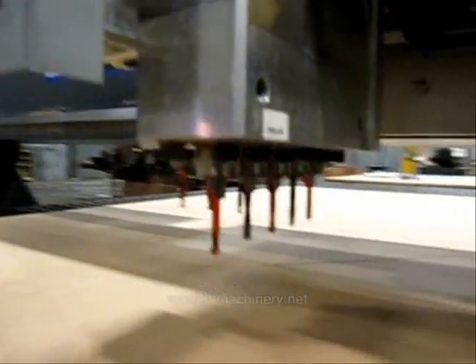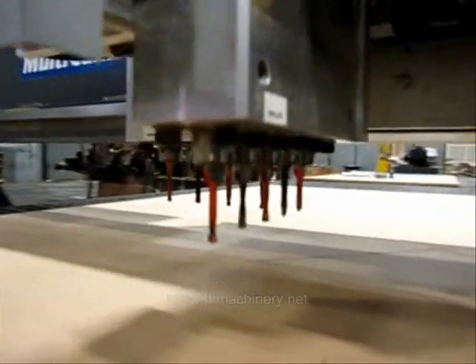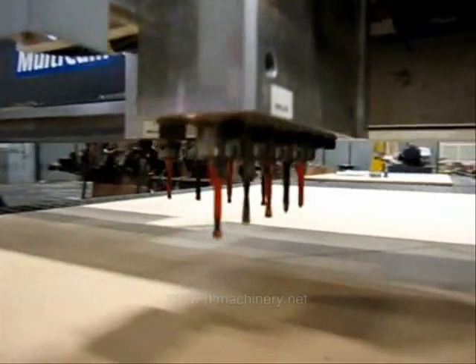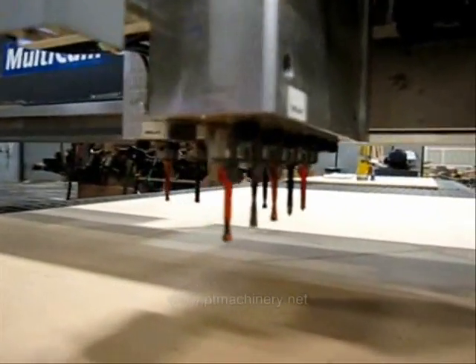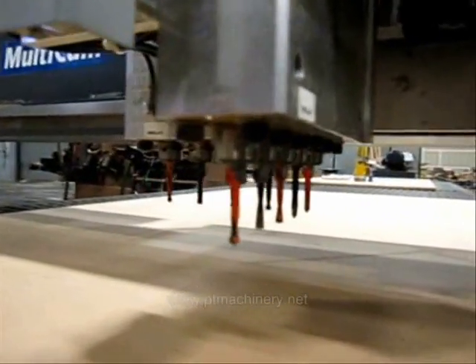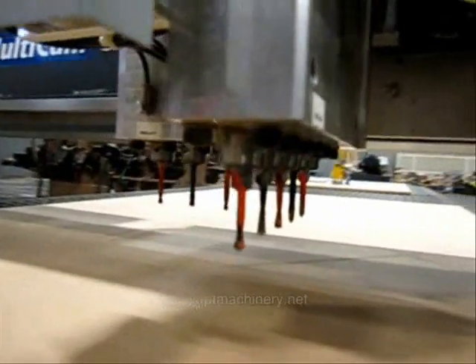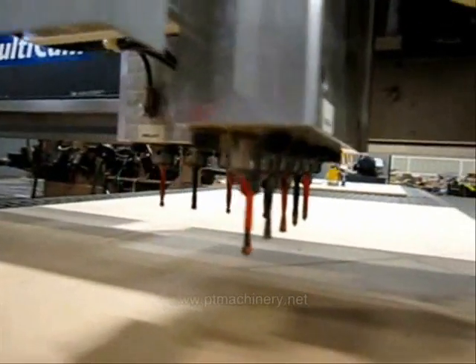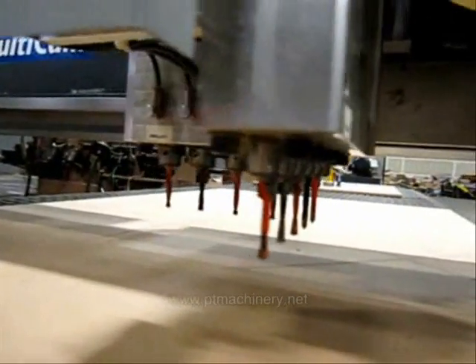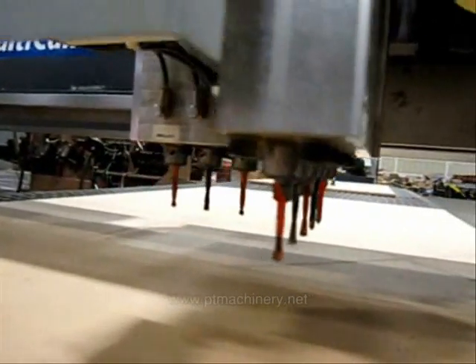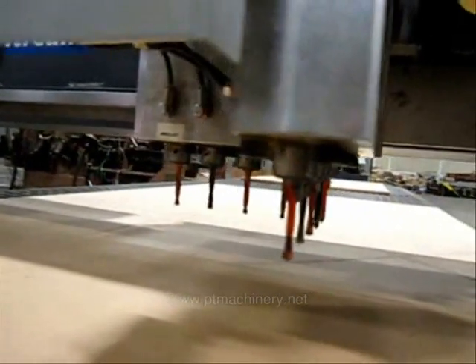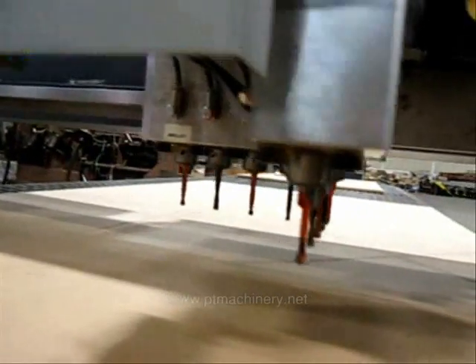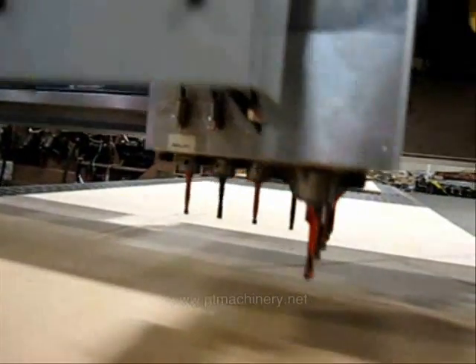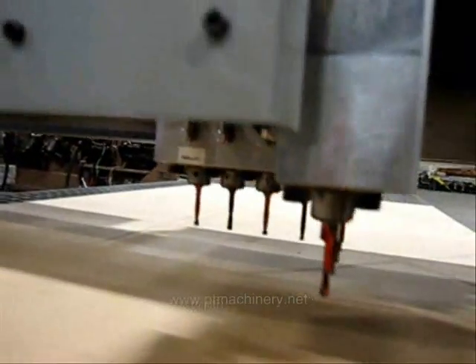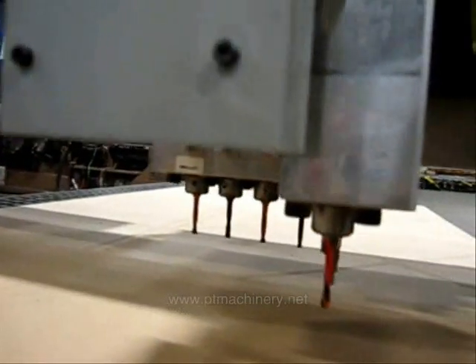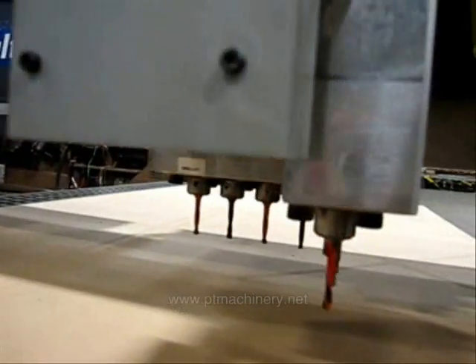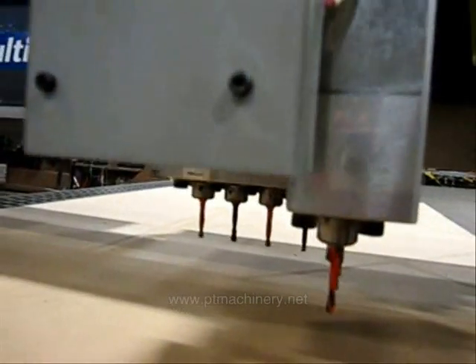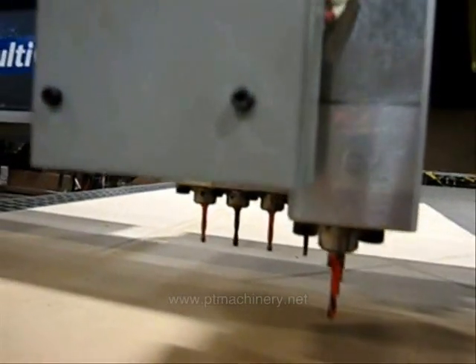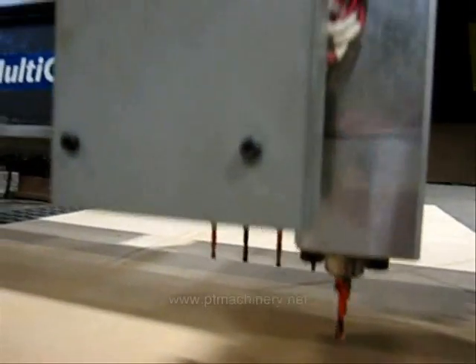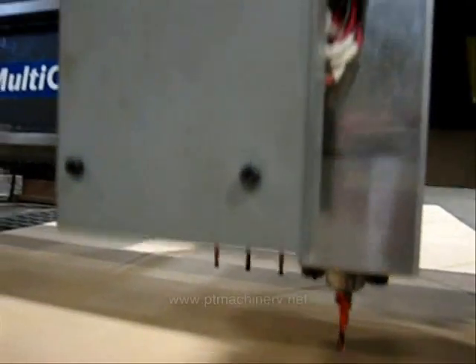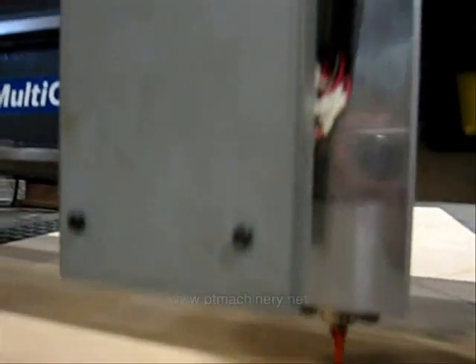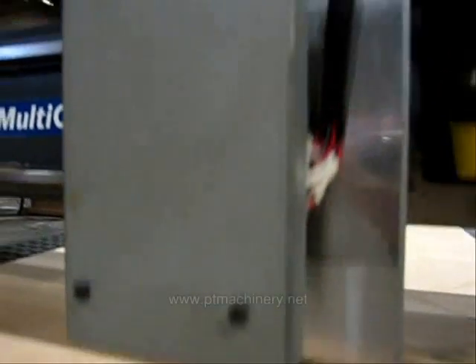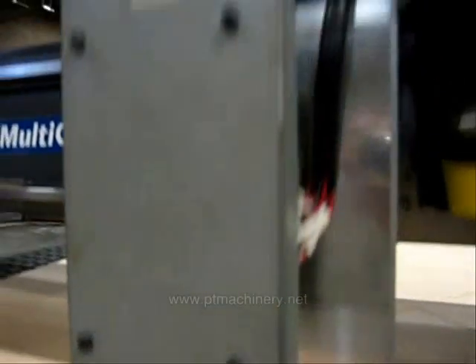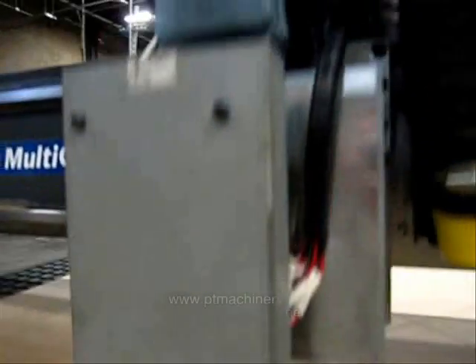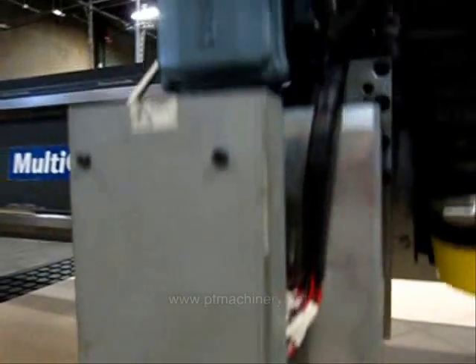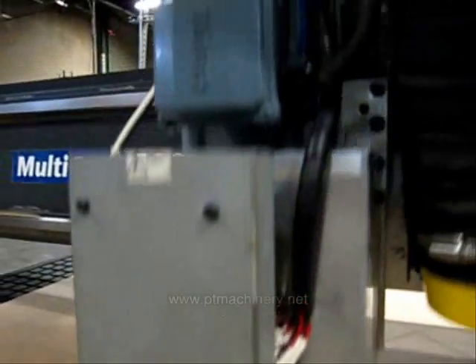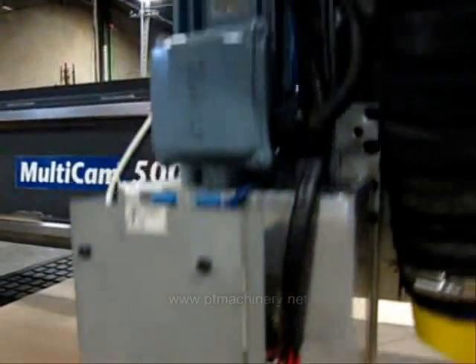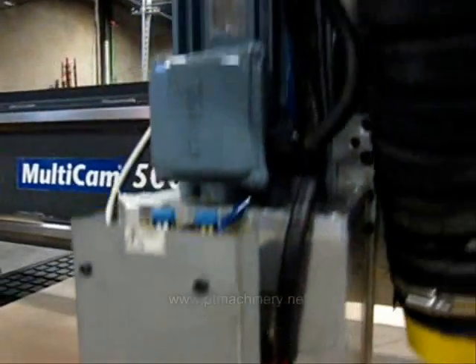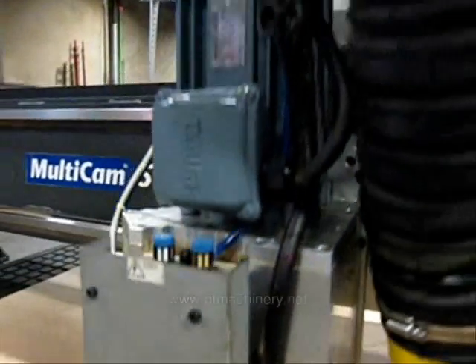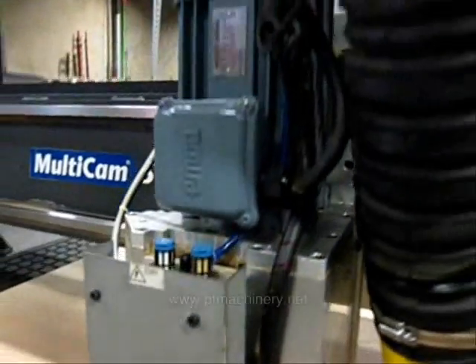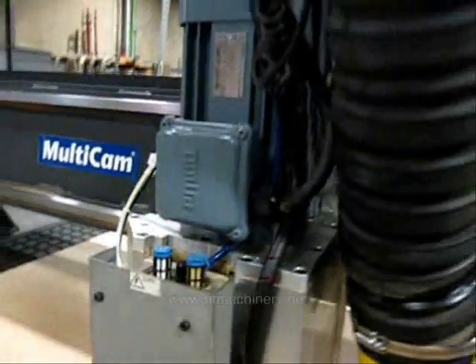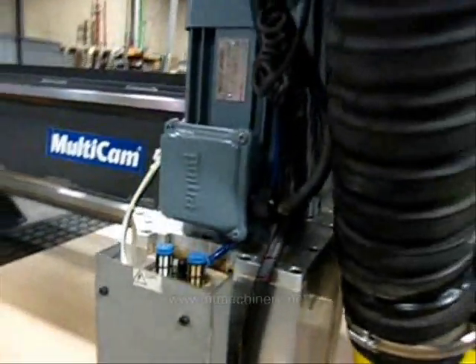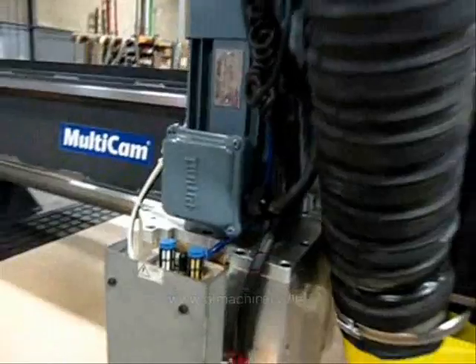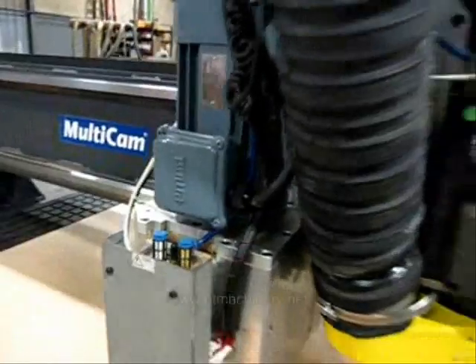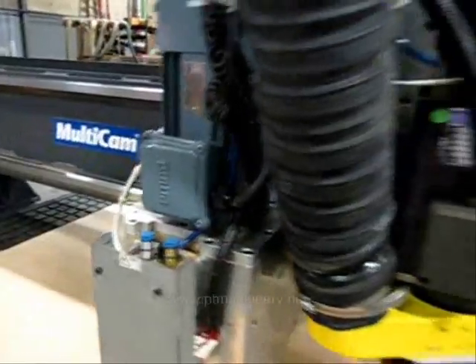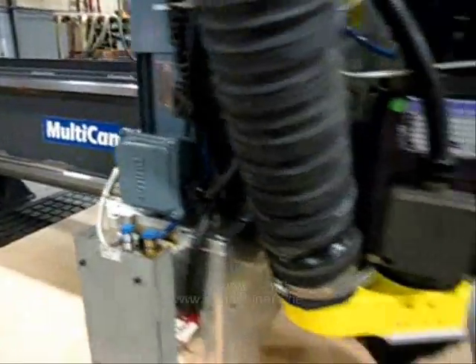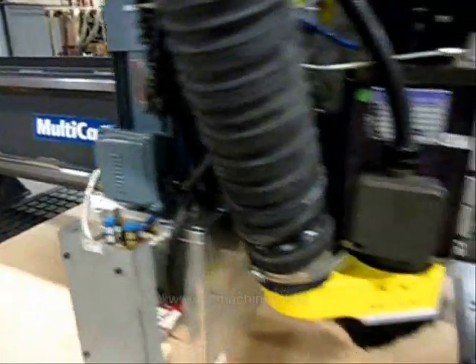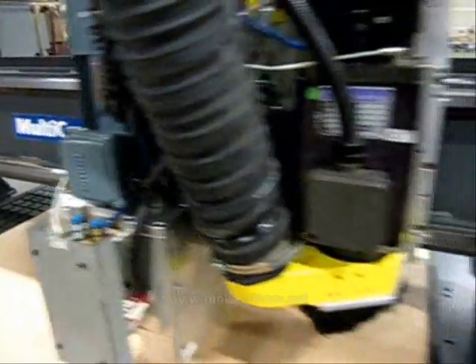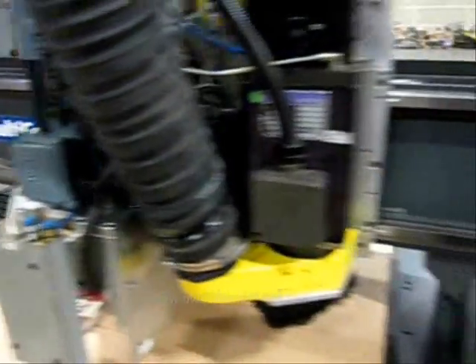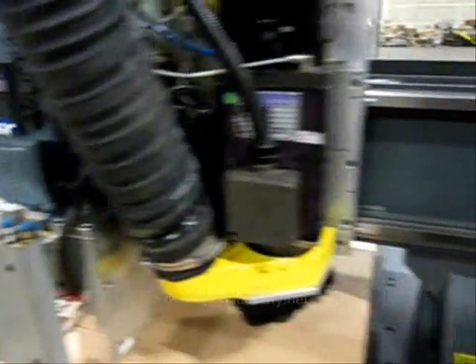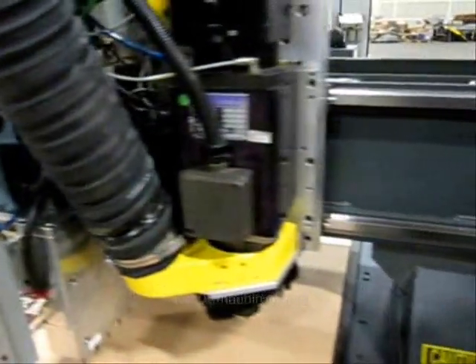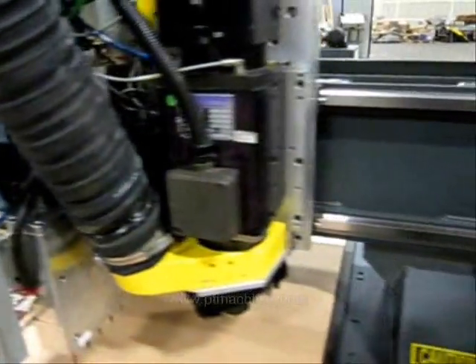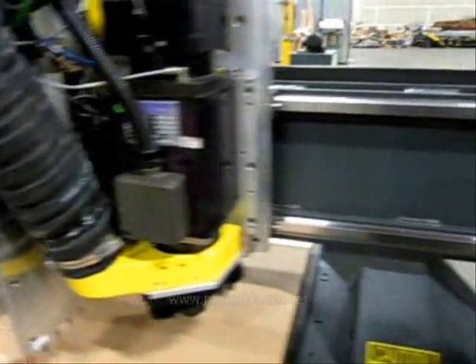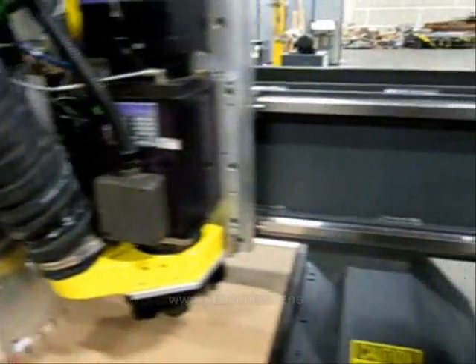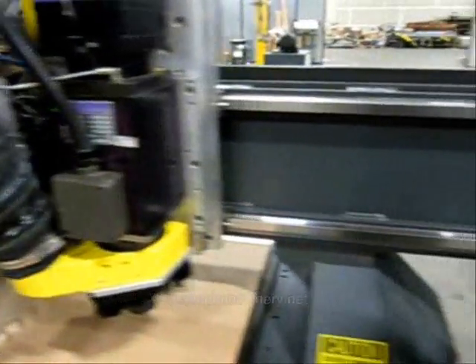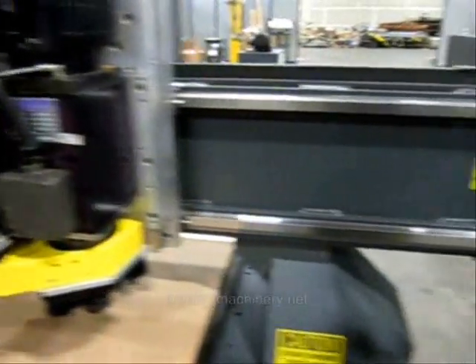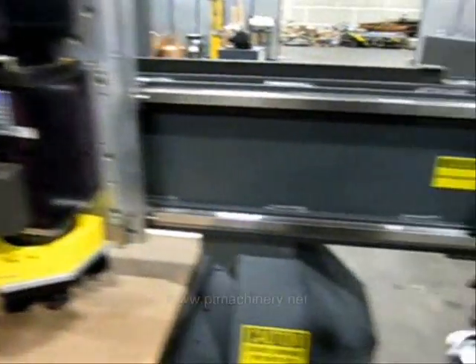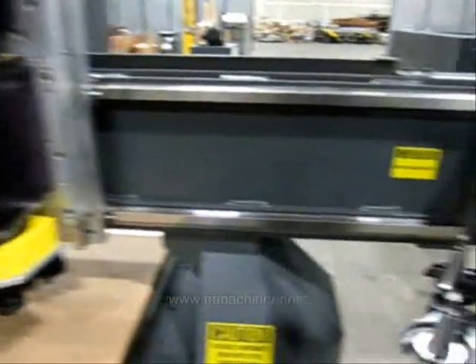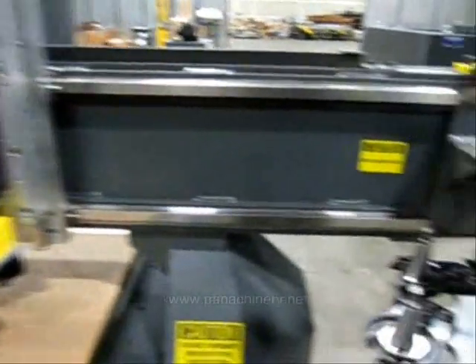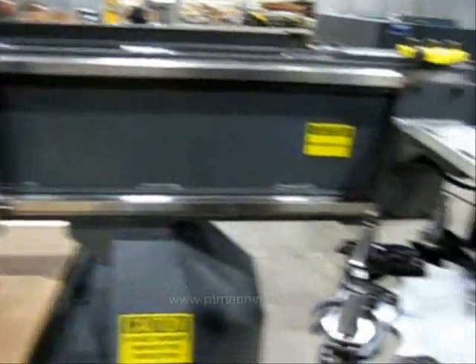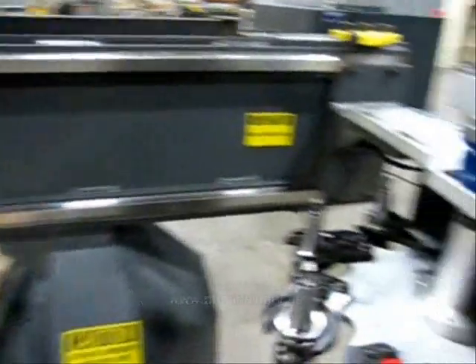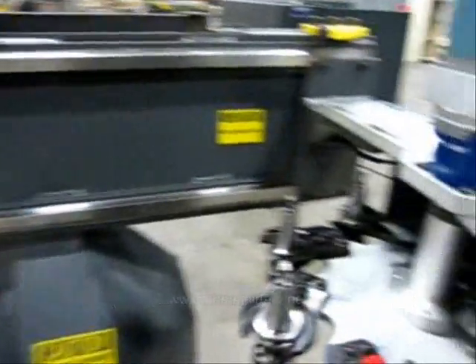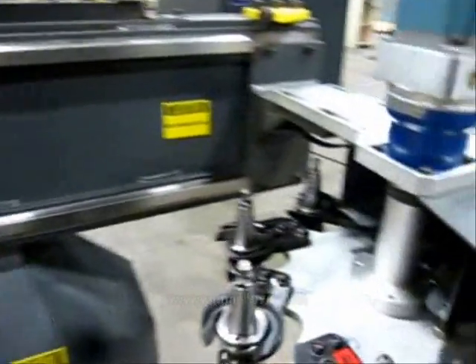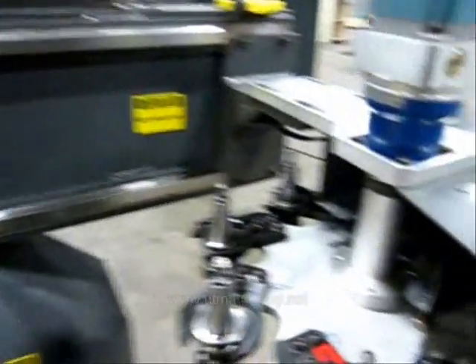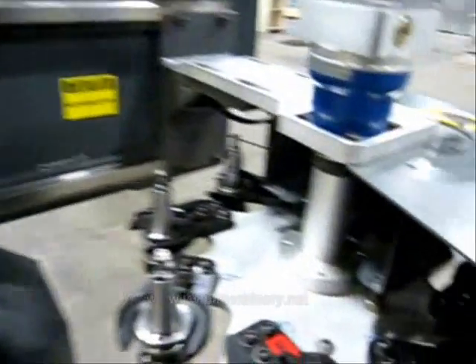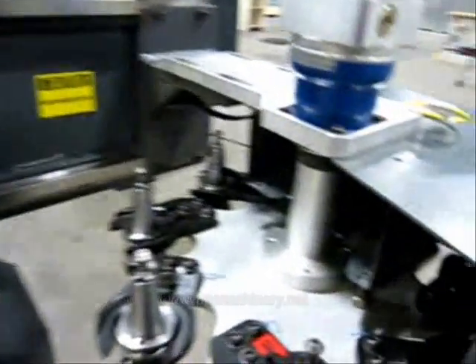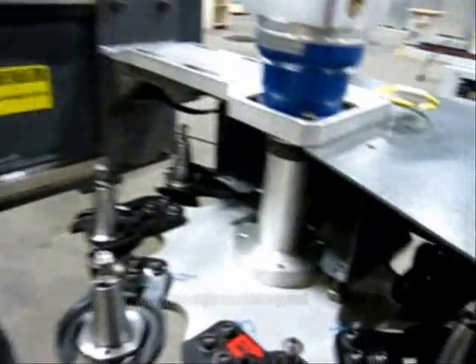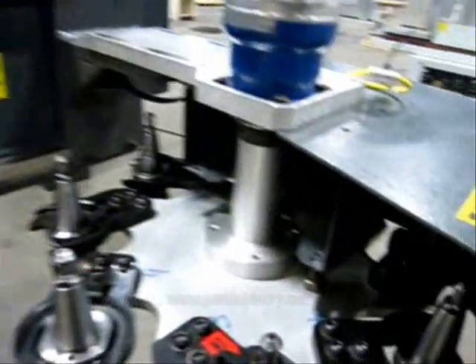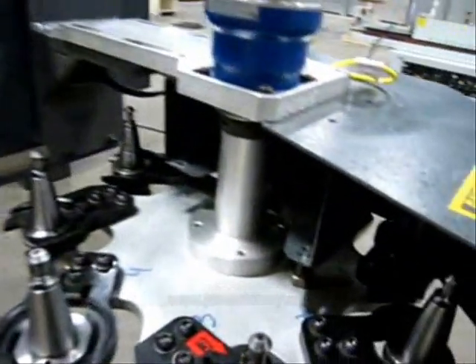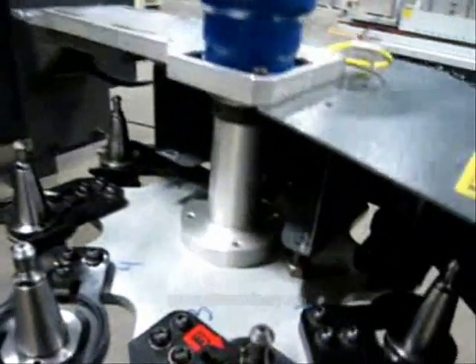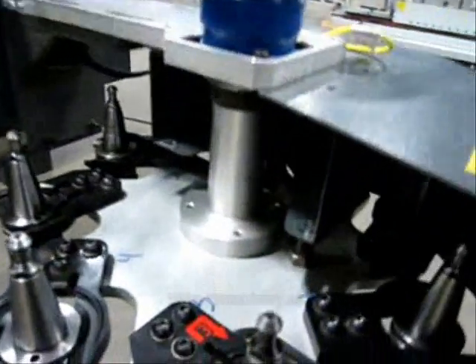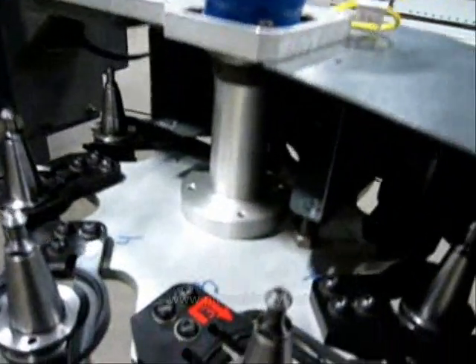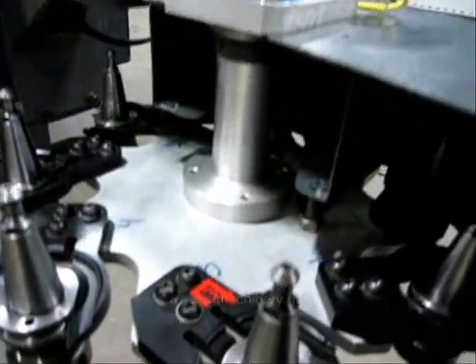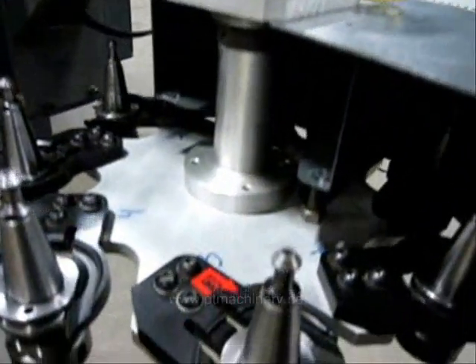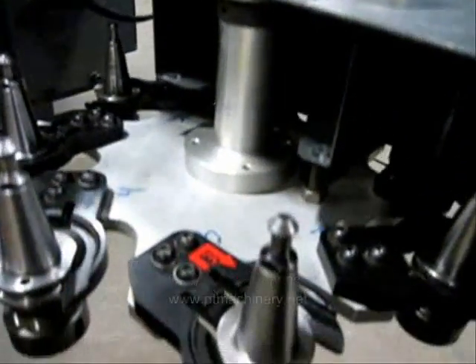Here on the left we have that 9-position drill head. Those are individually selectable, and you can fill those with any size drills you like.